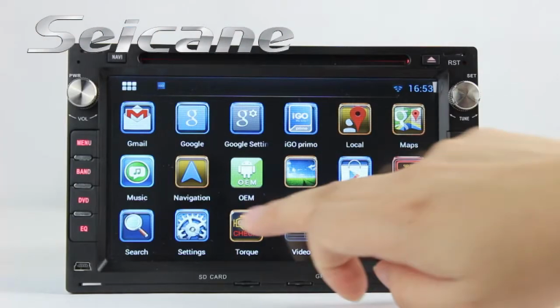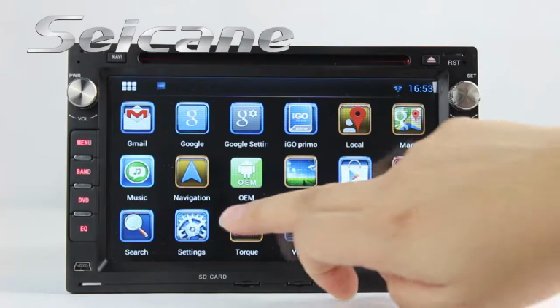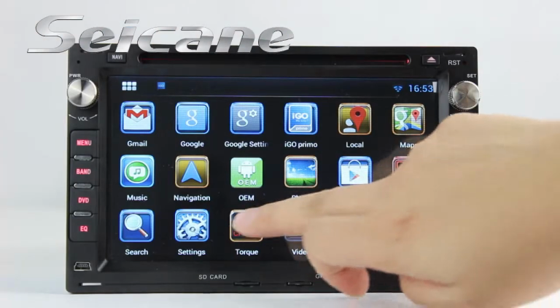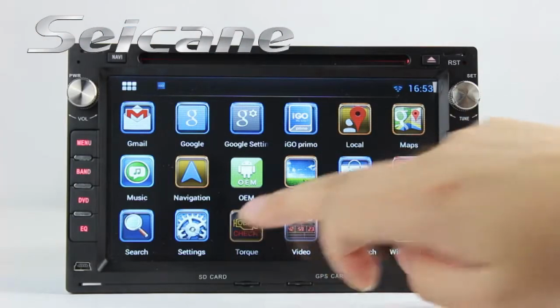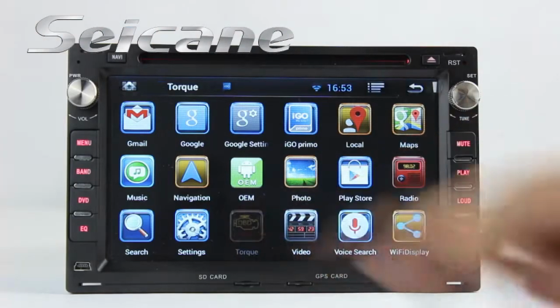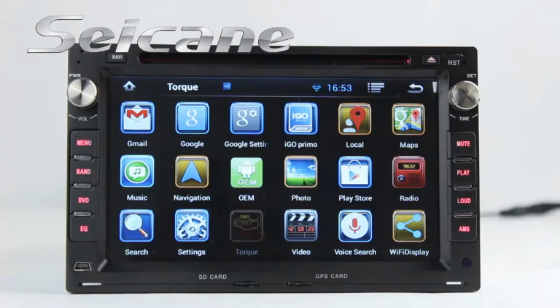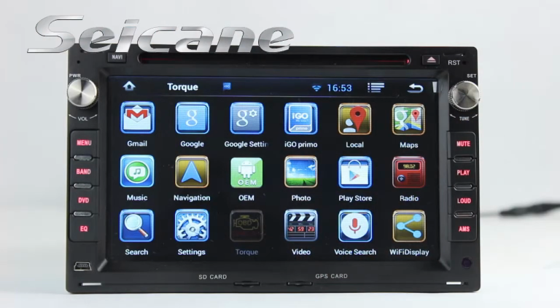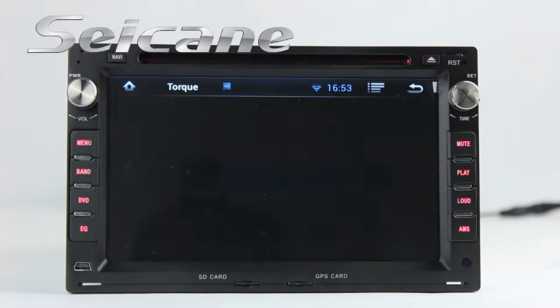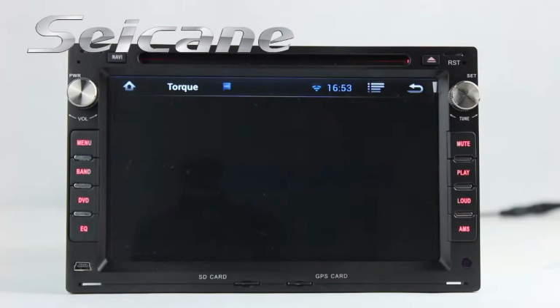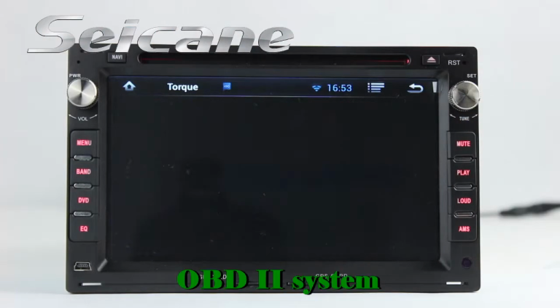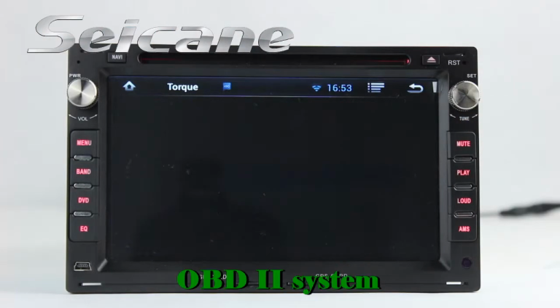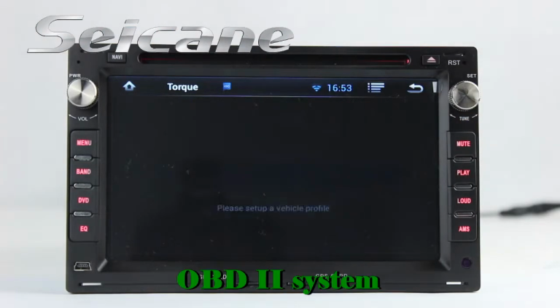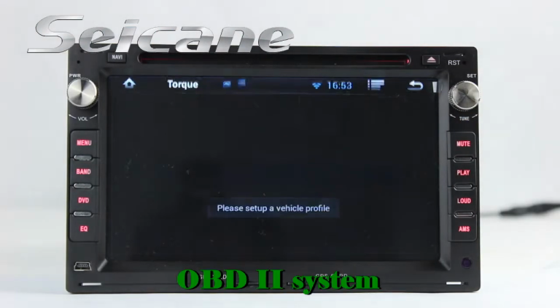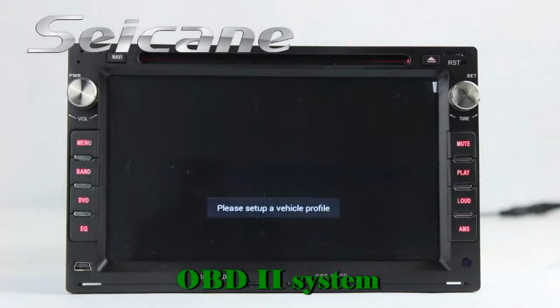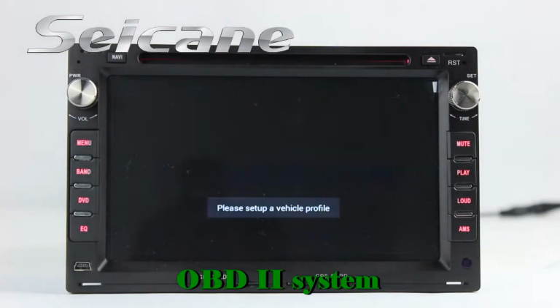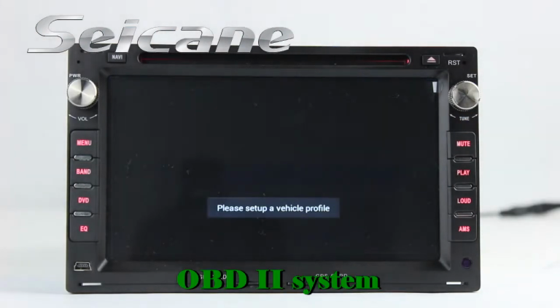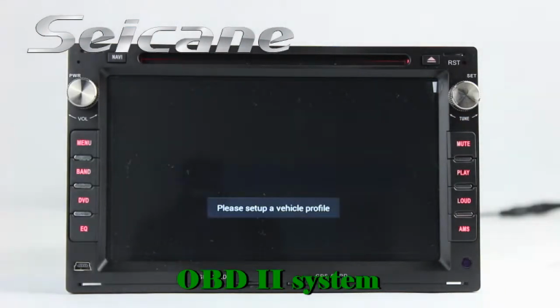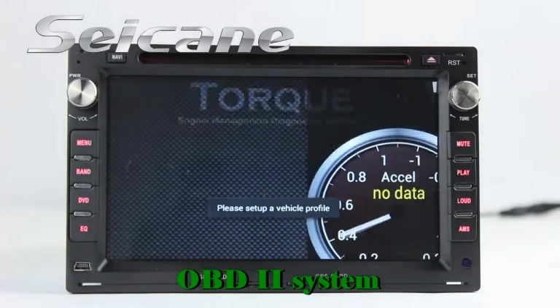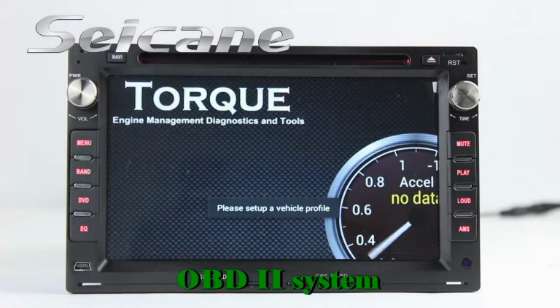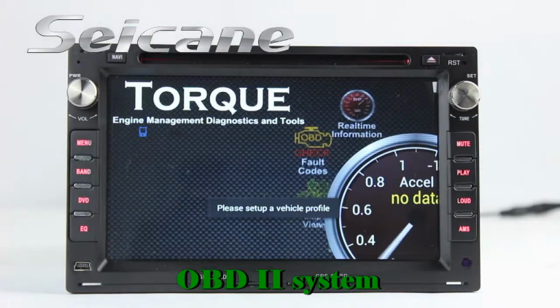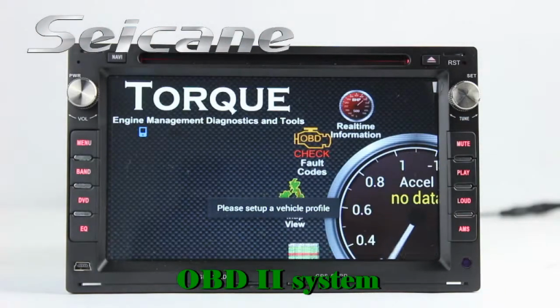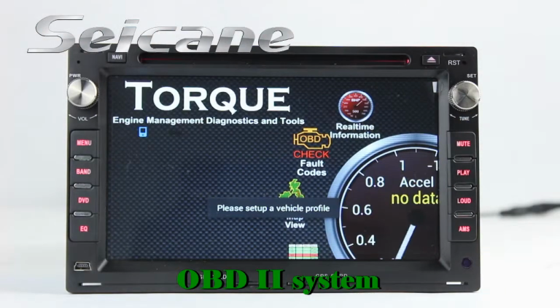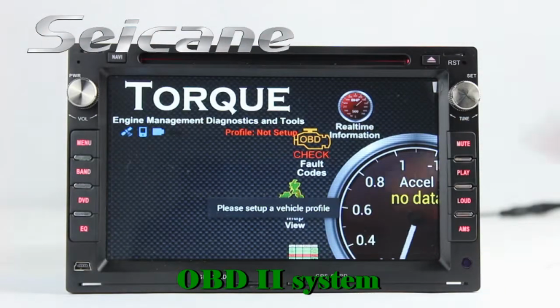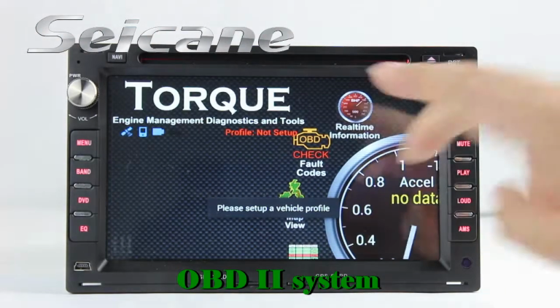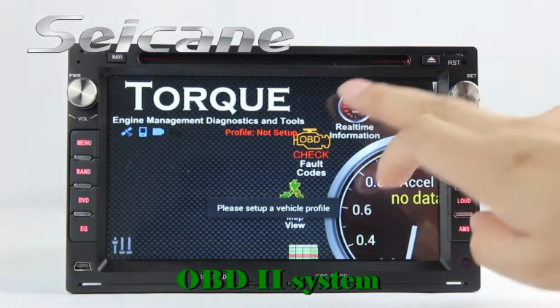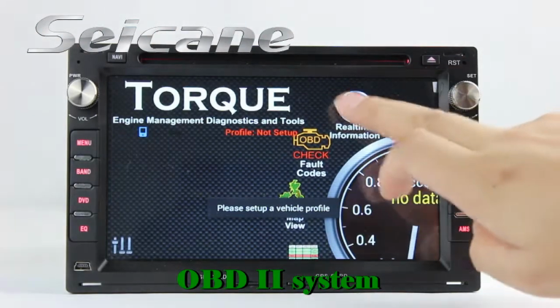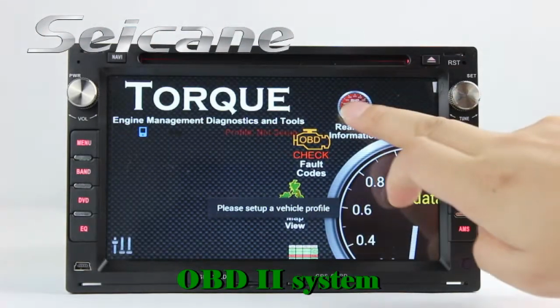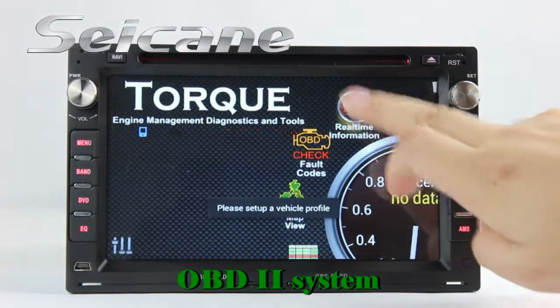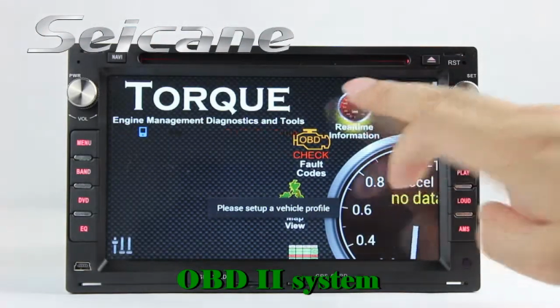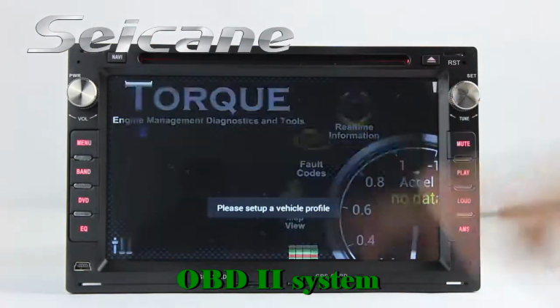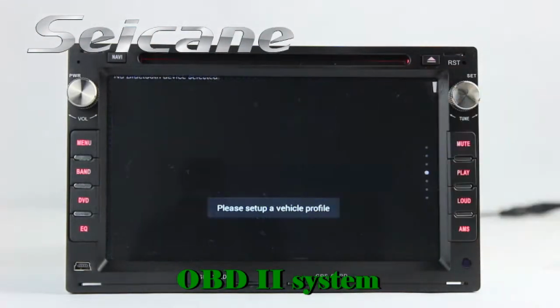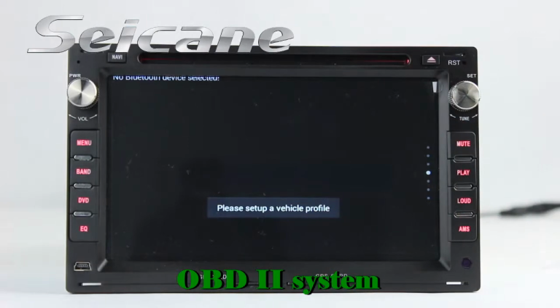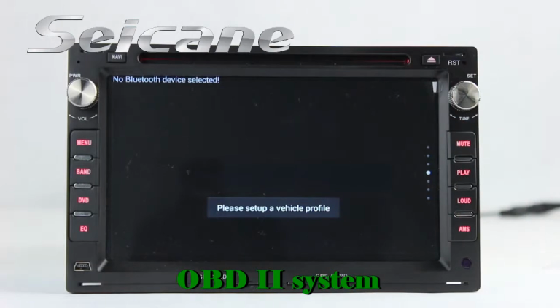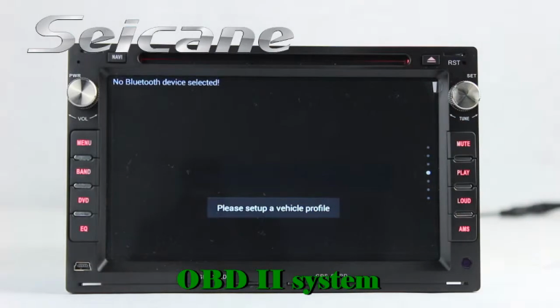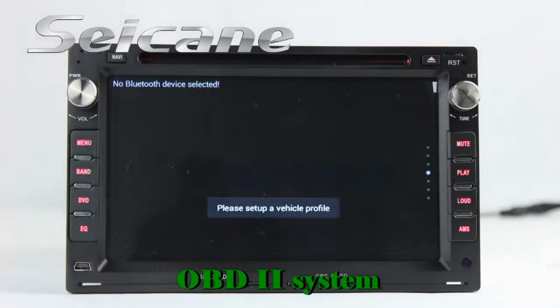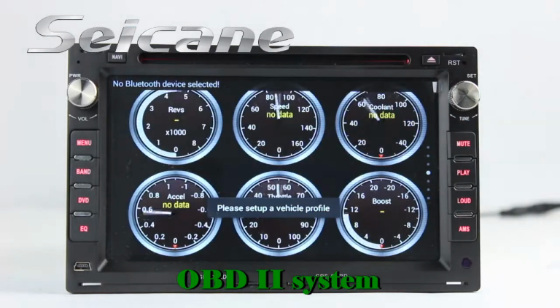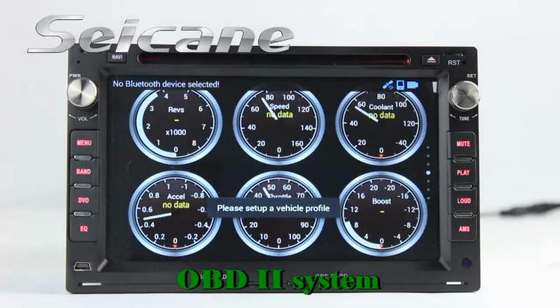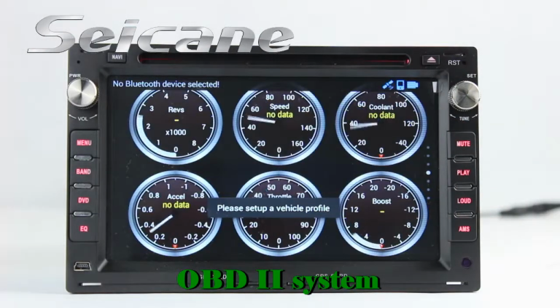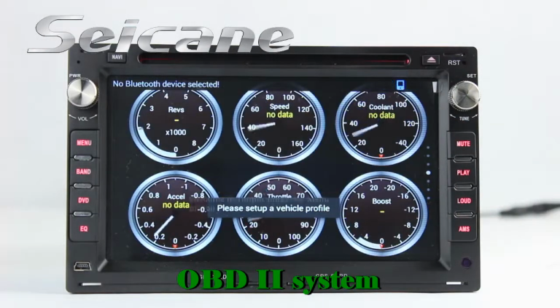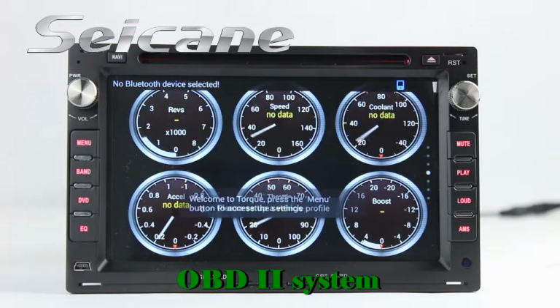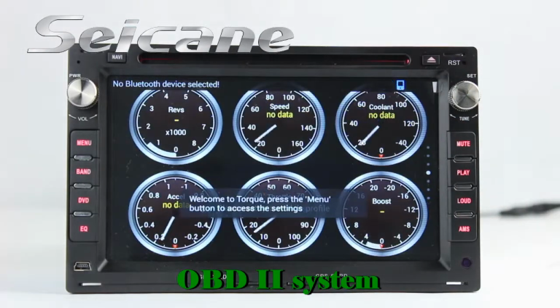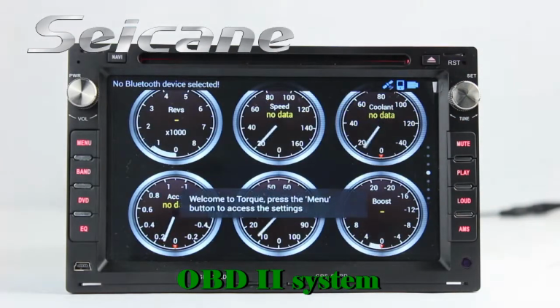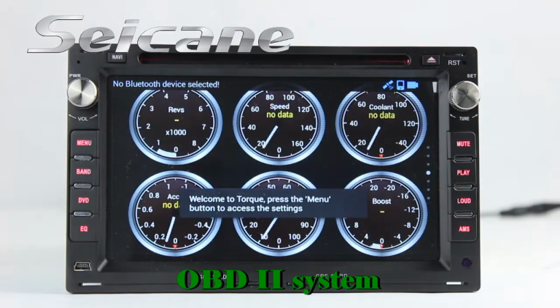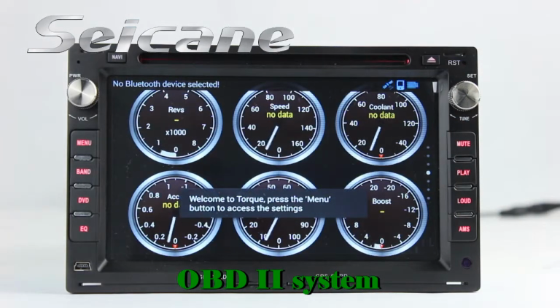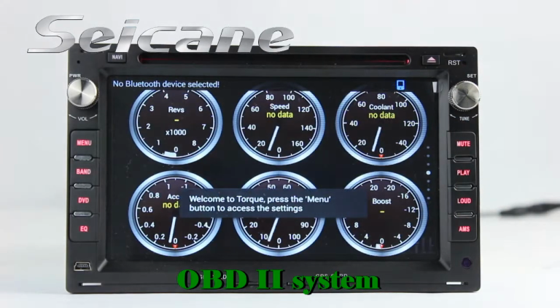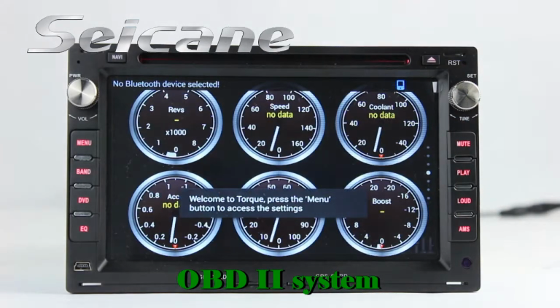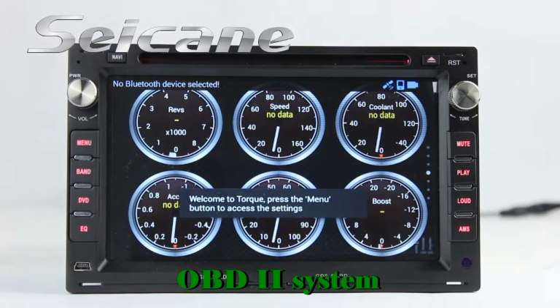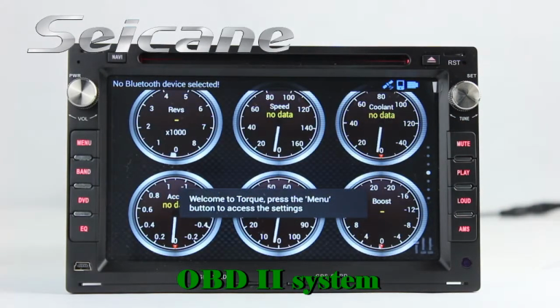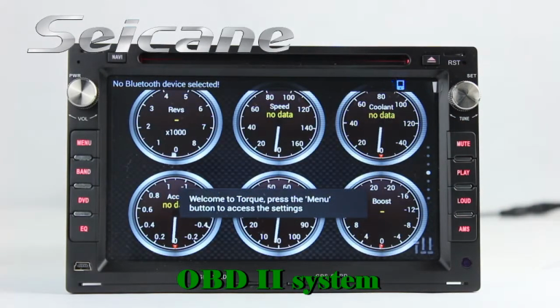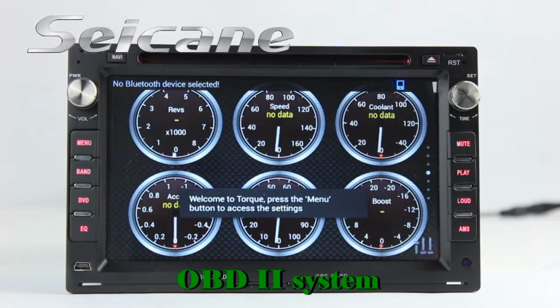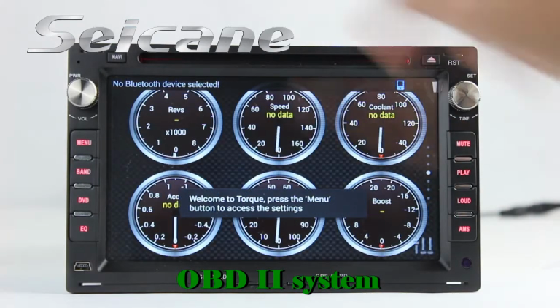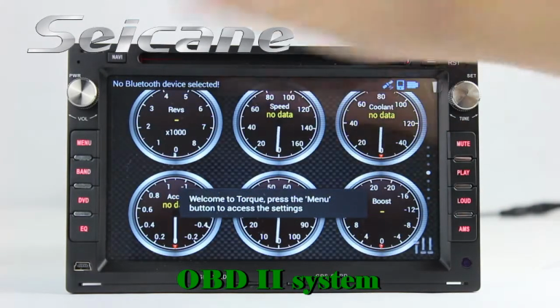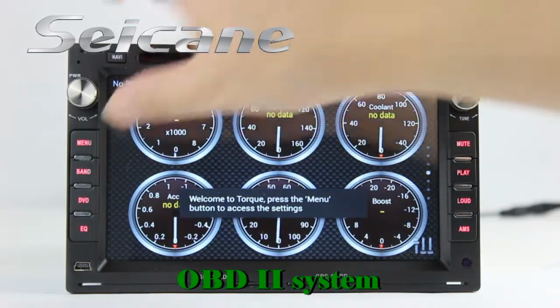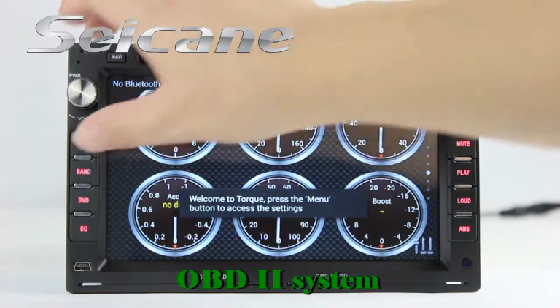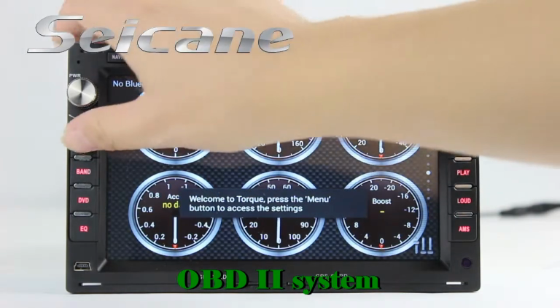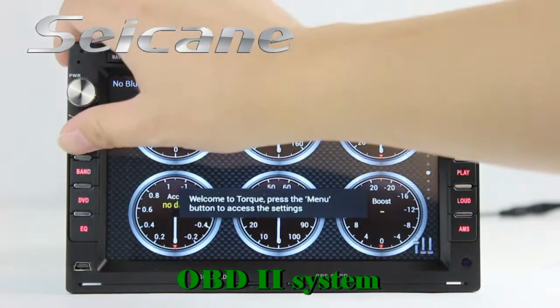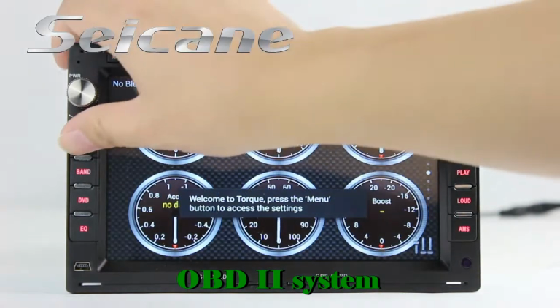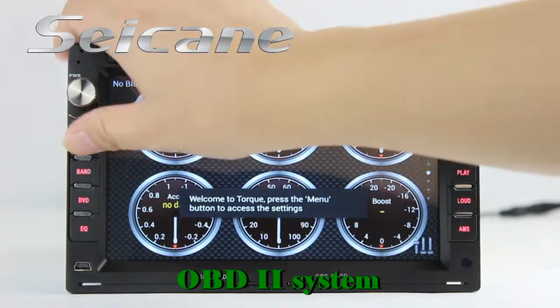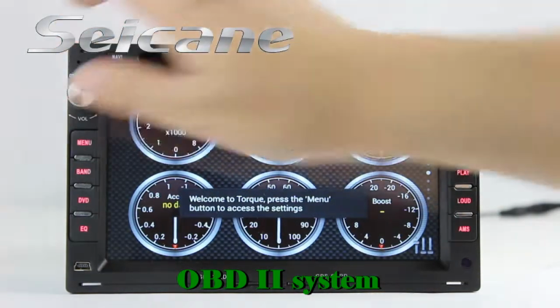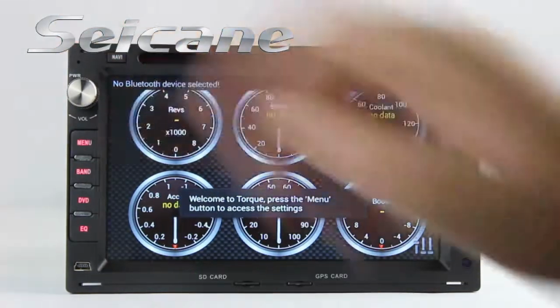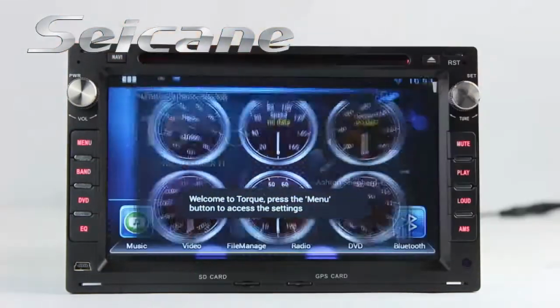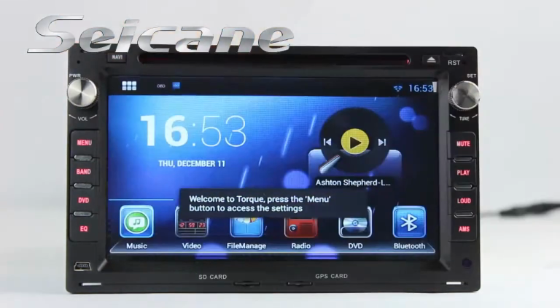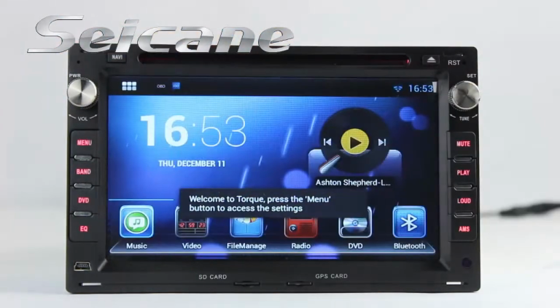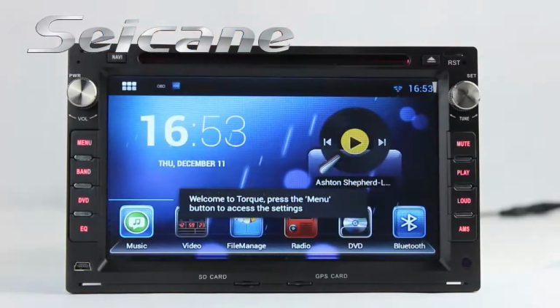The OBD2 system allows you to monitor the car's fuel consumption, intake pressure, and more.